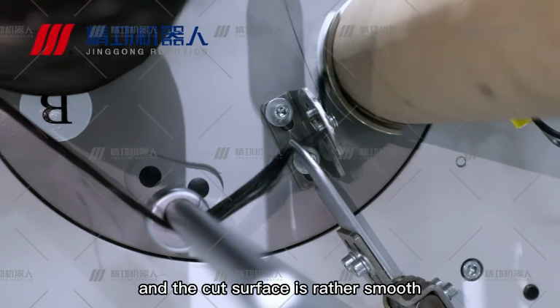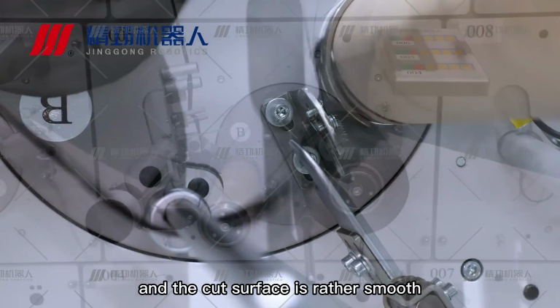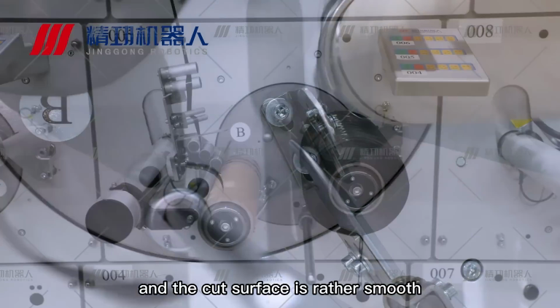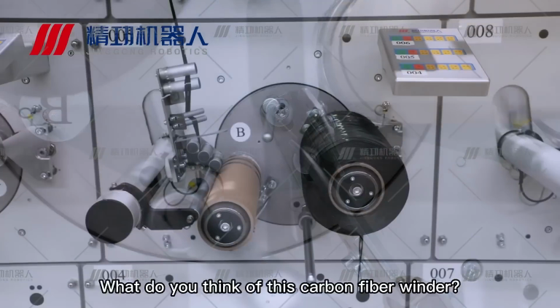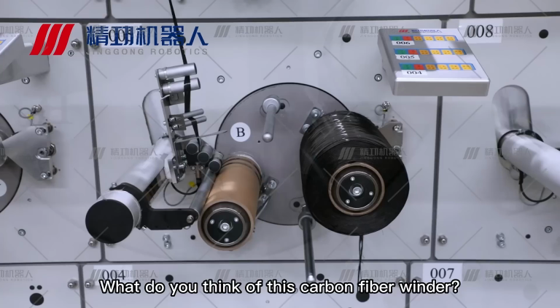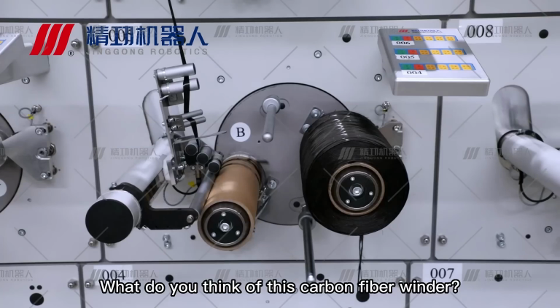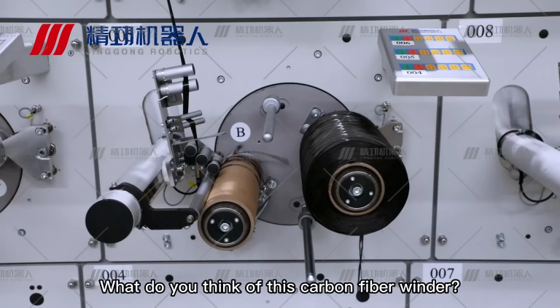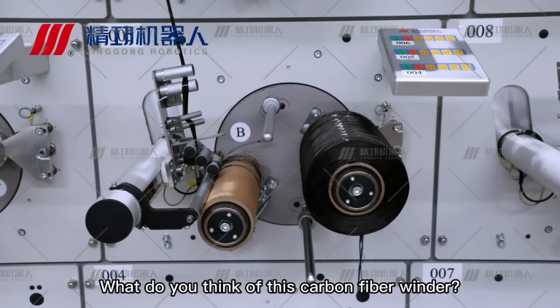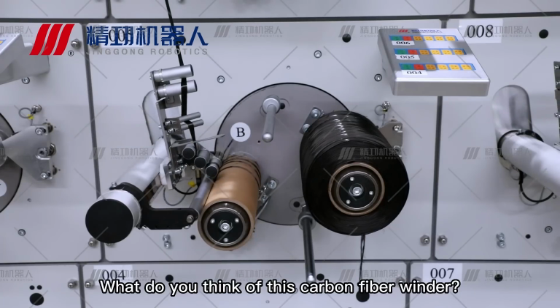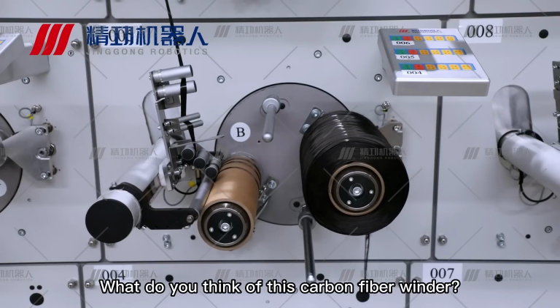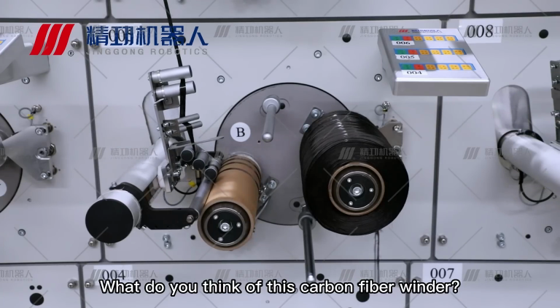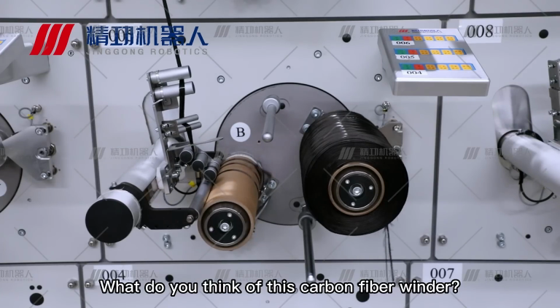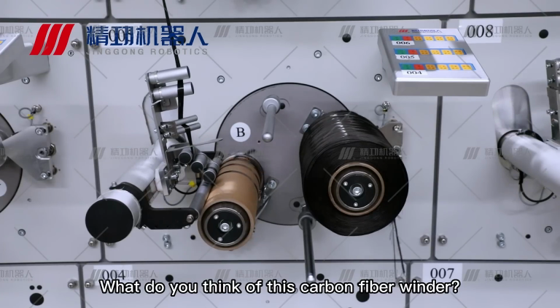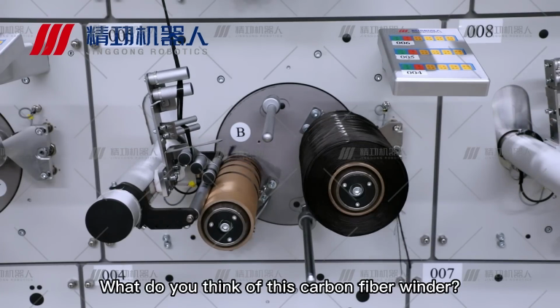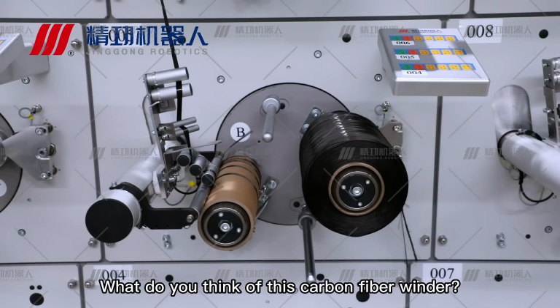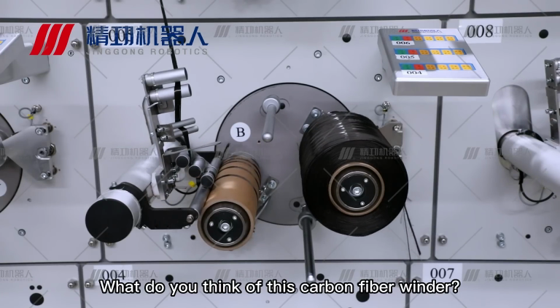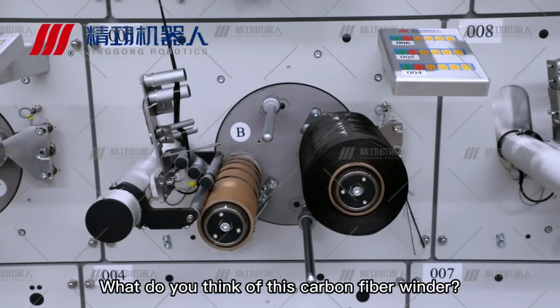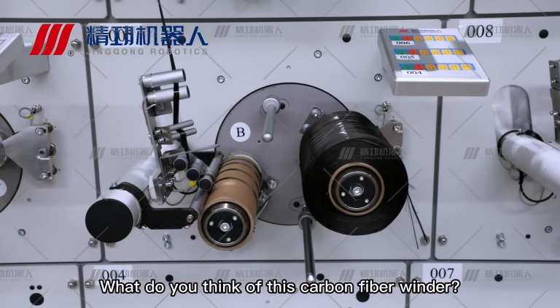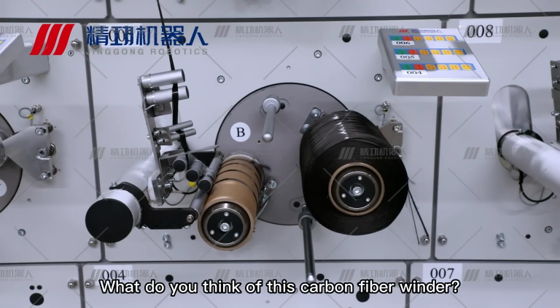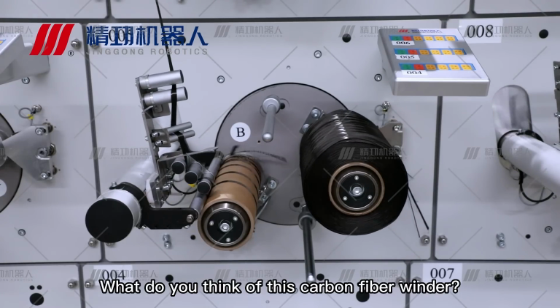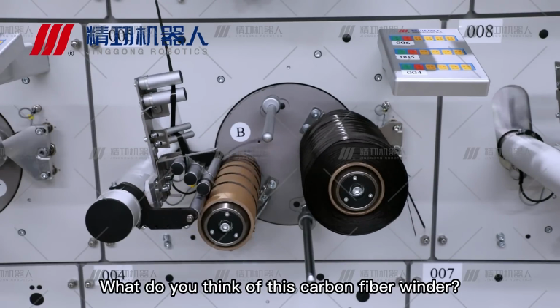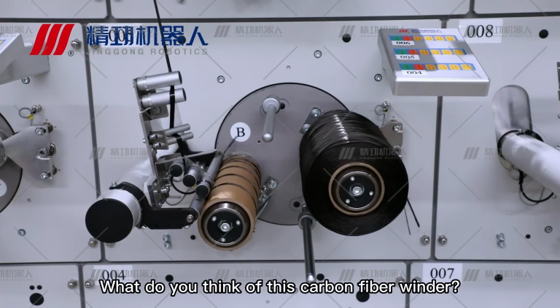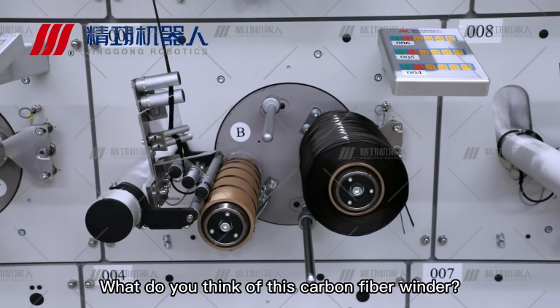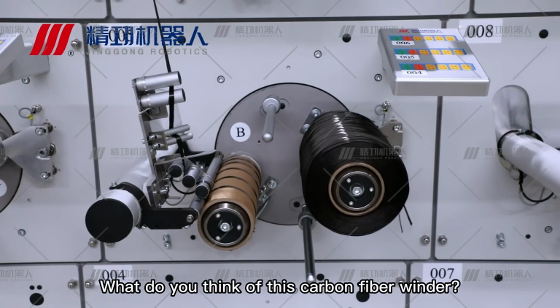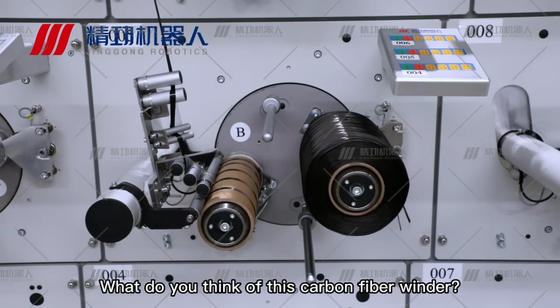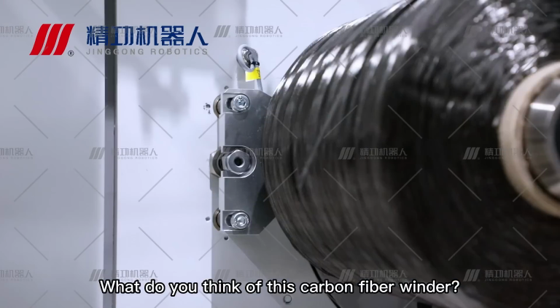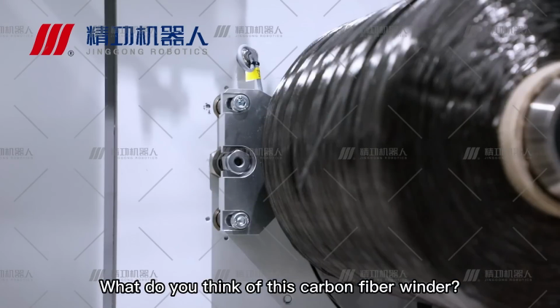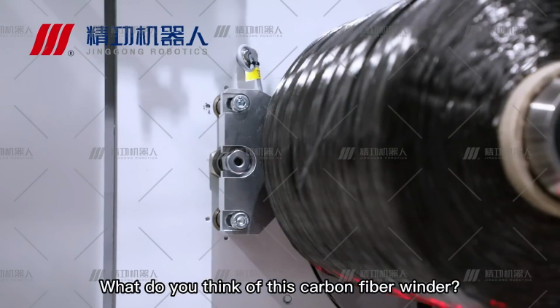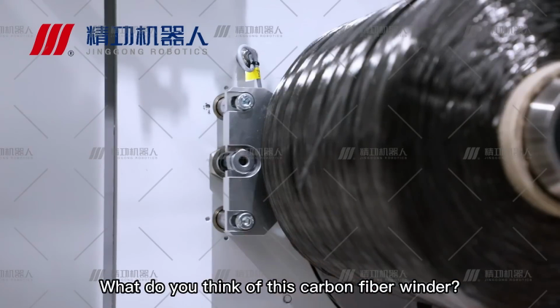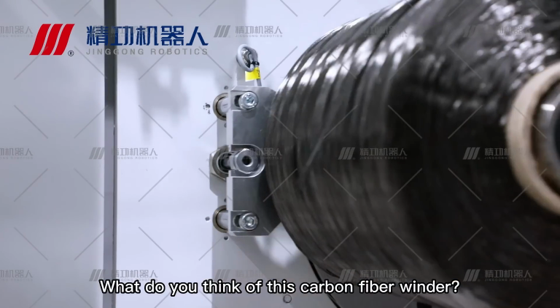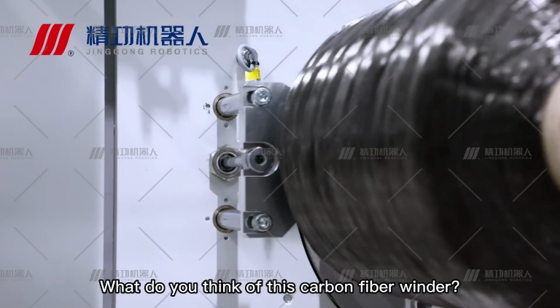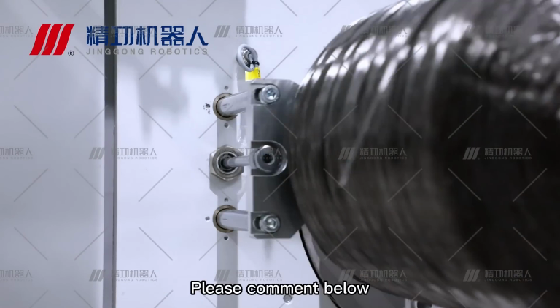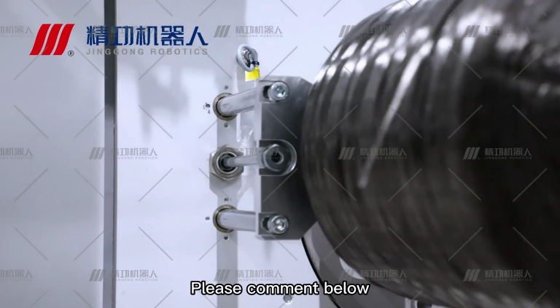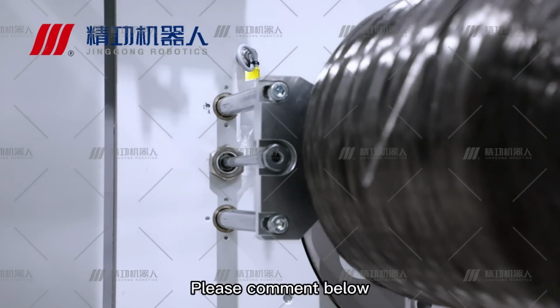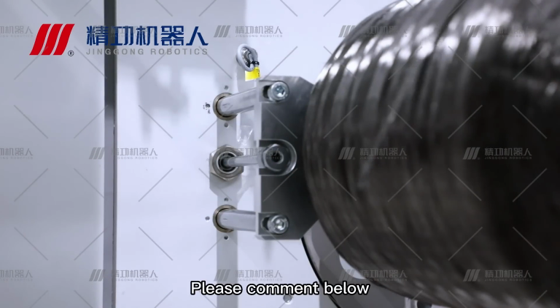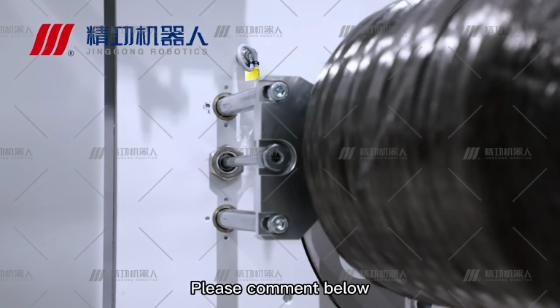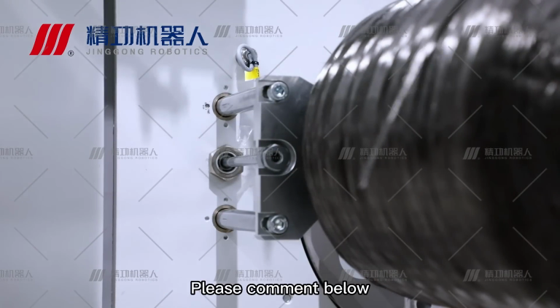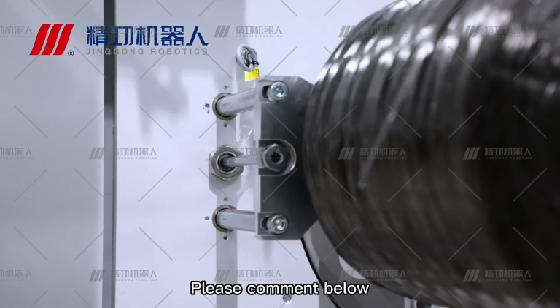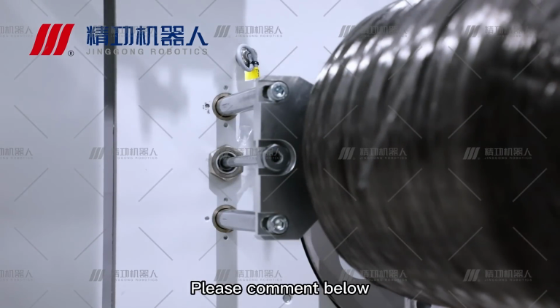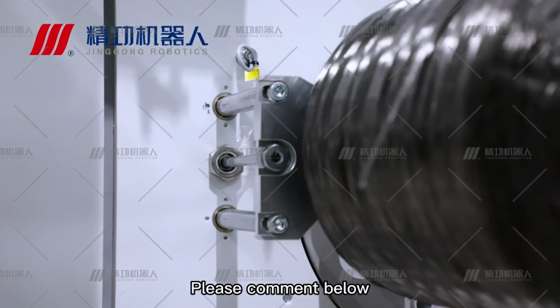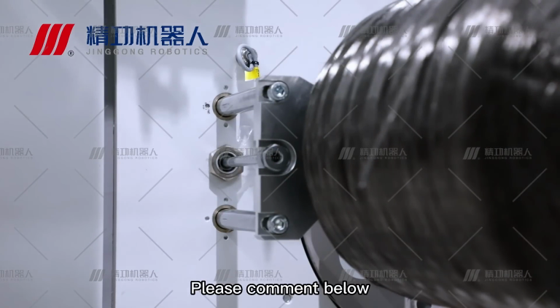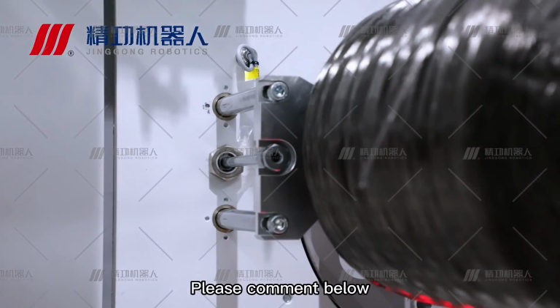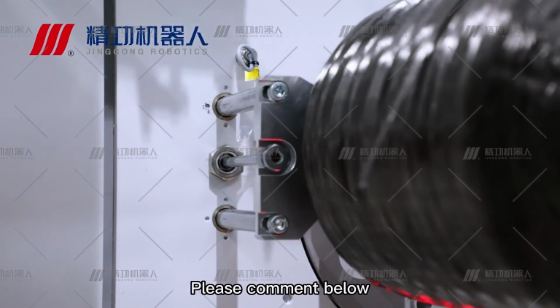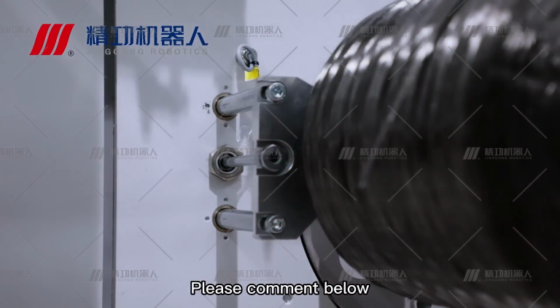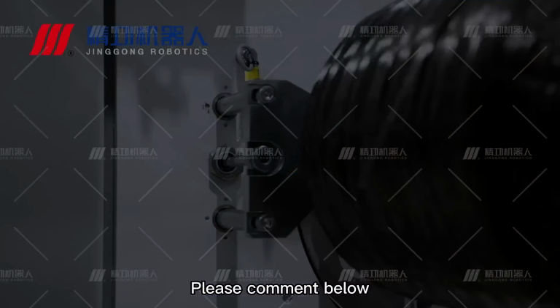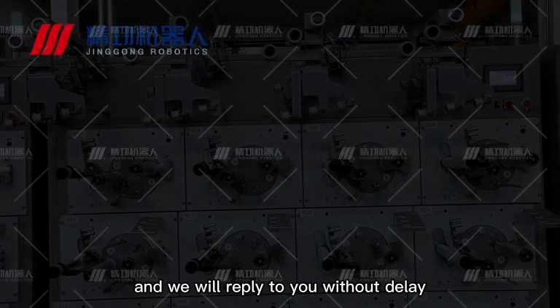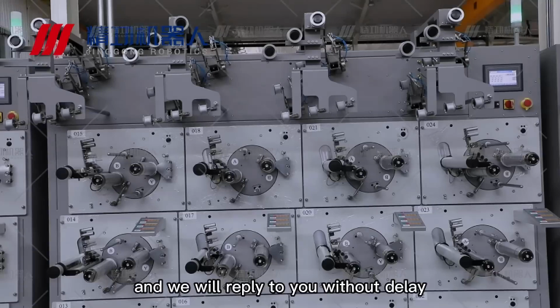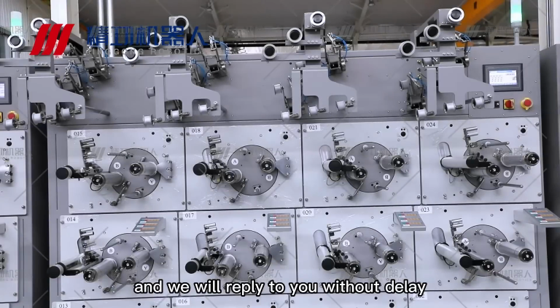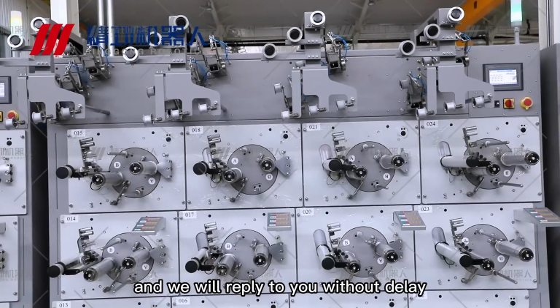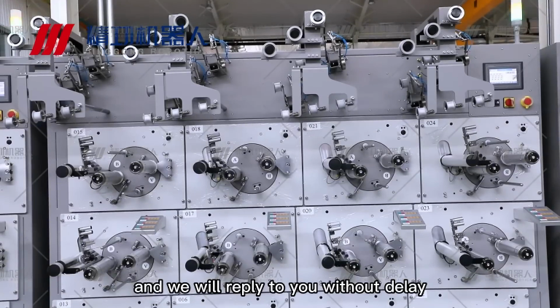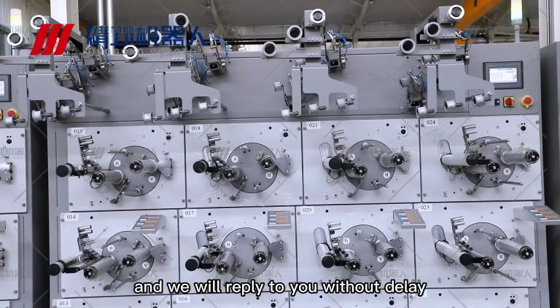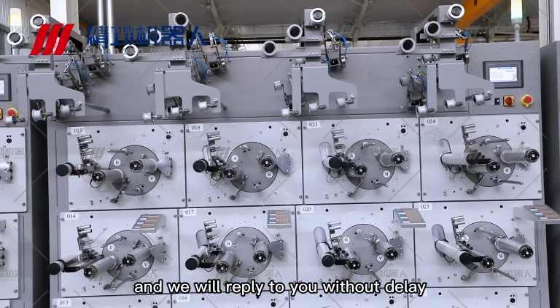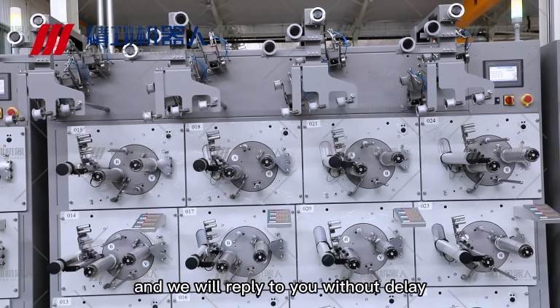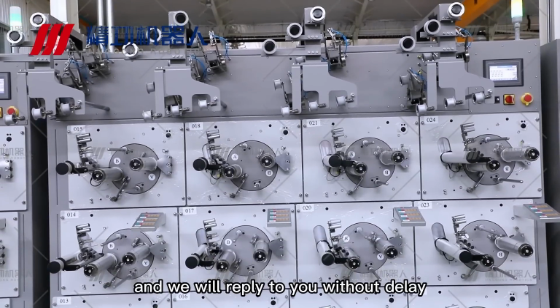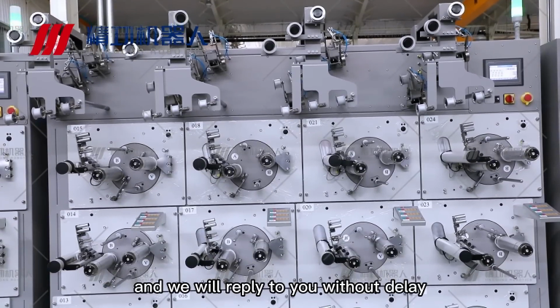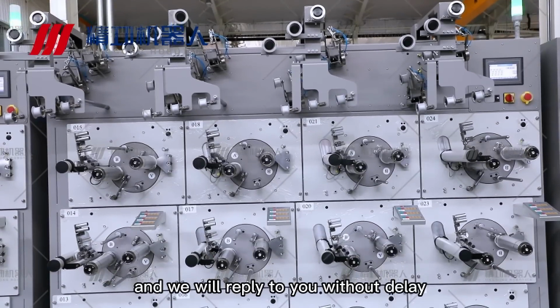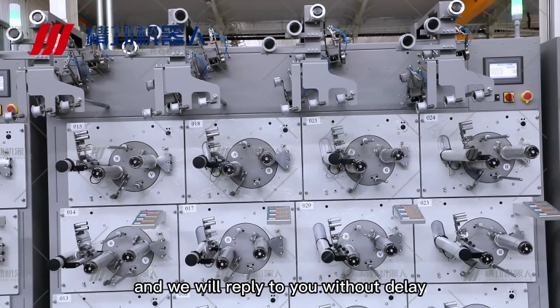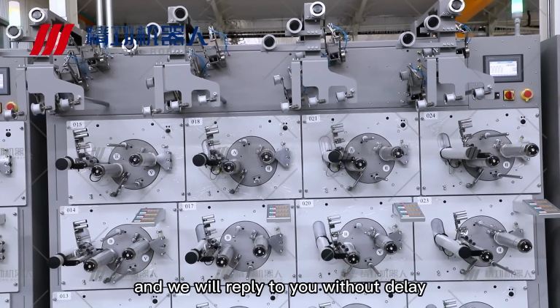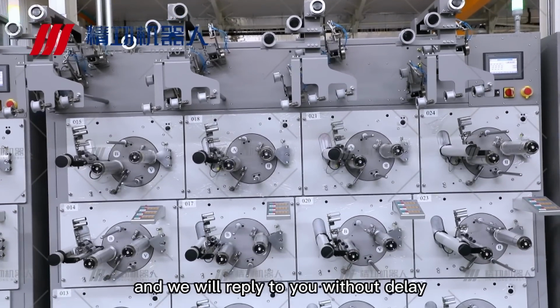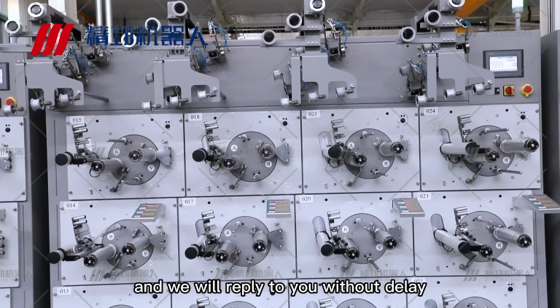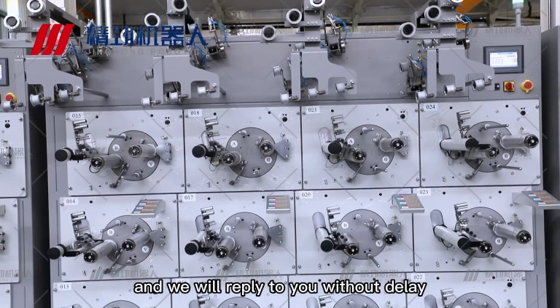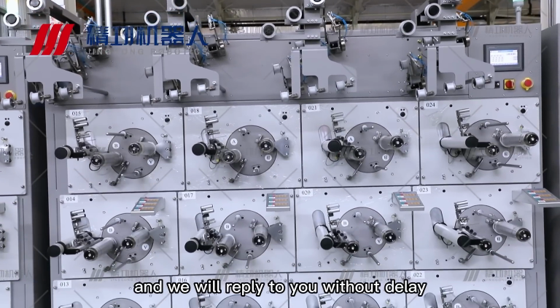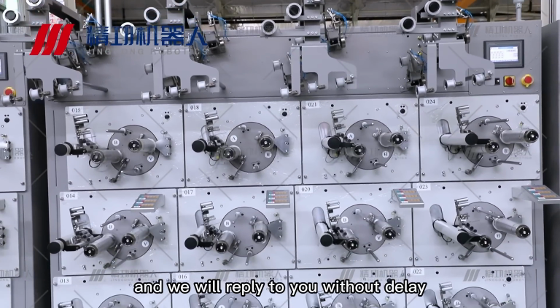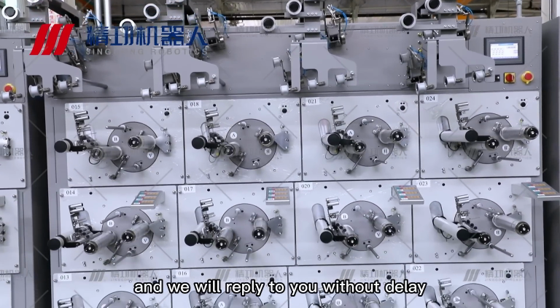What do you think of this carbon fiber winder? Please comment below, and we will reply to you without delay.